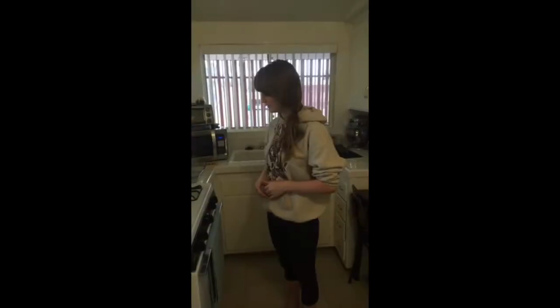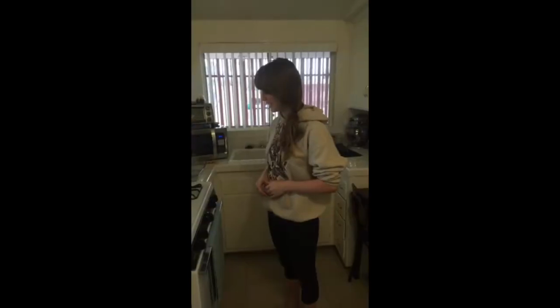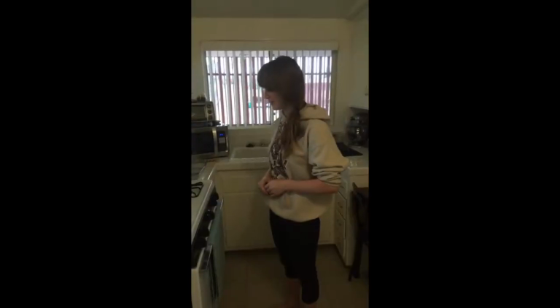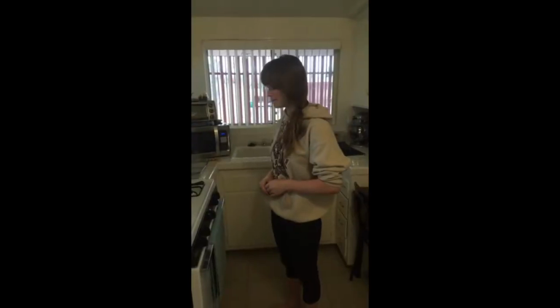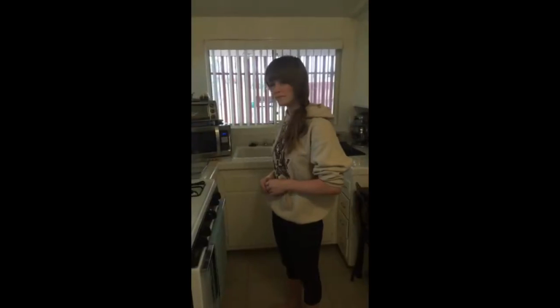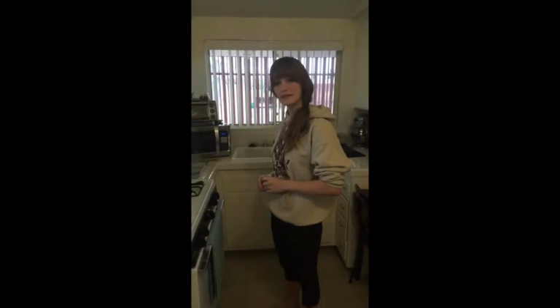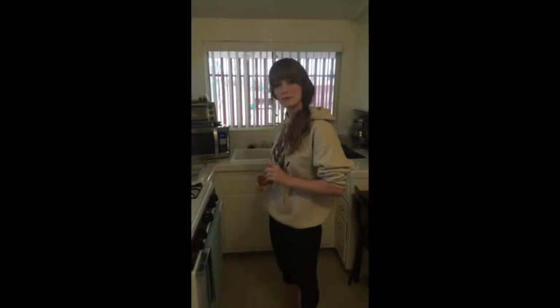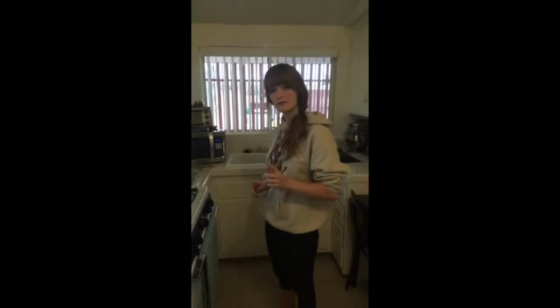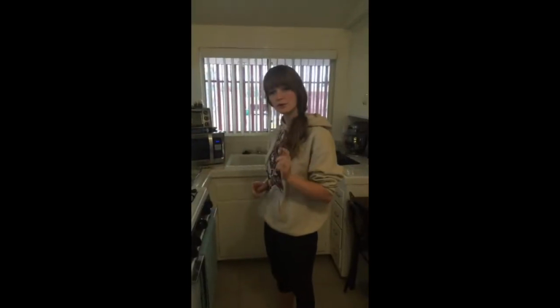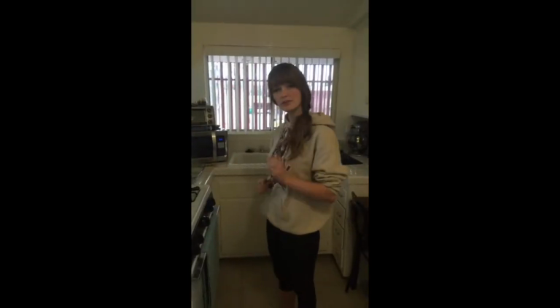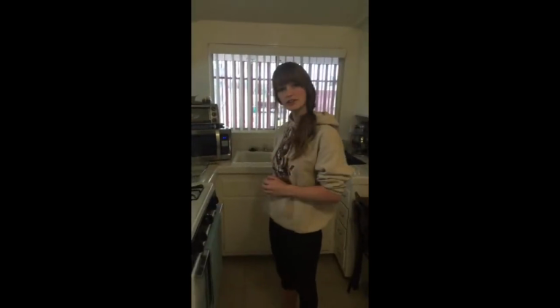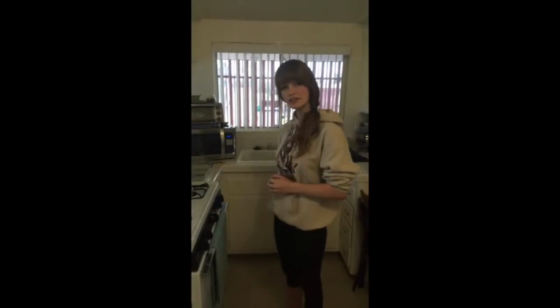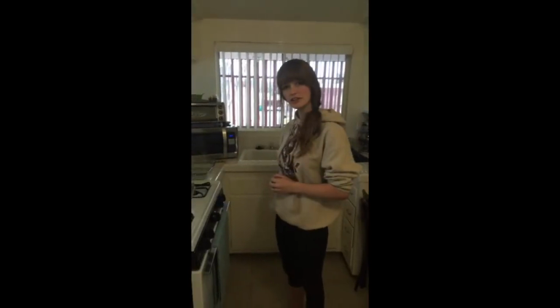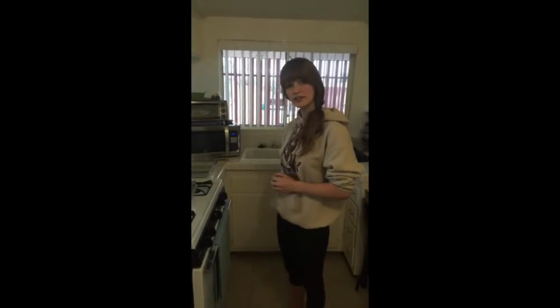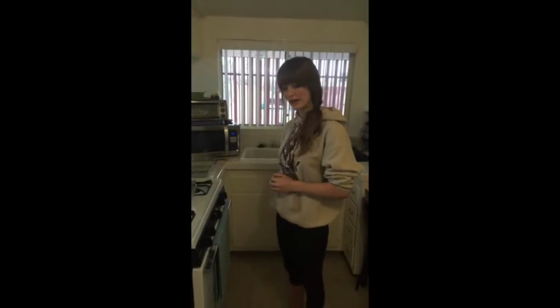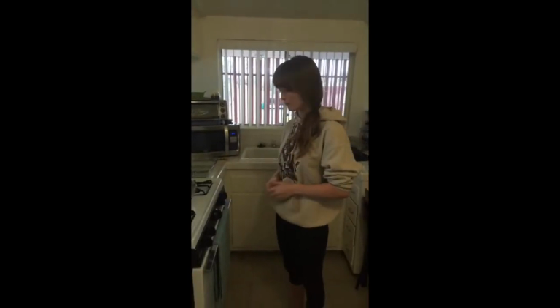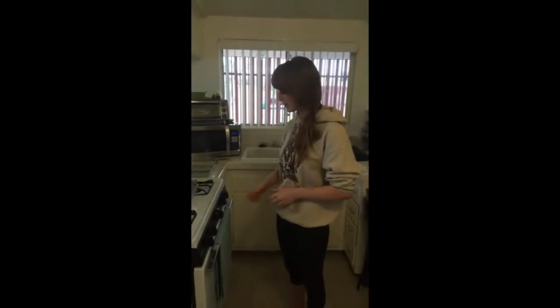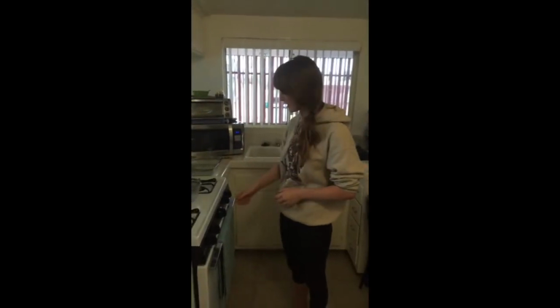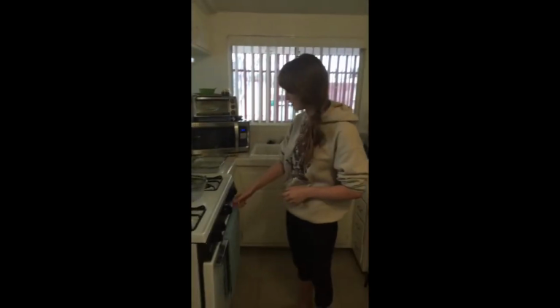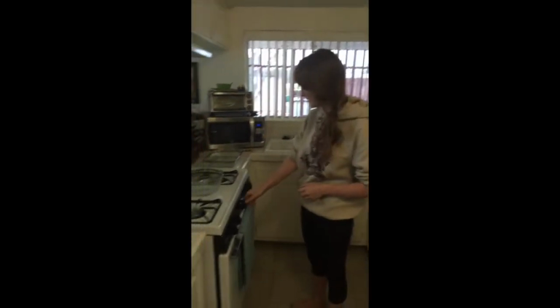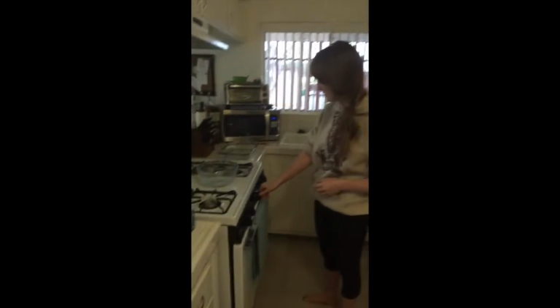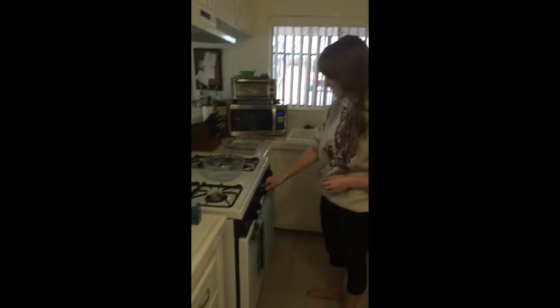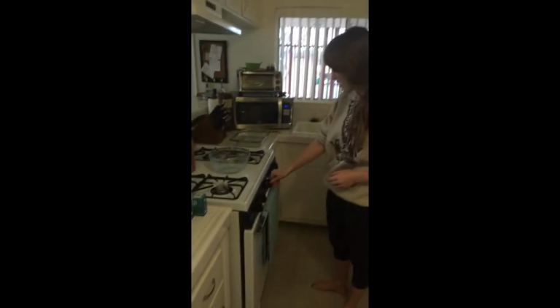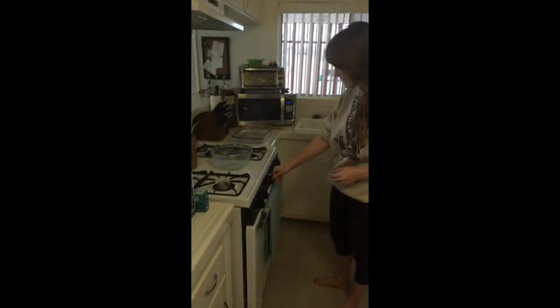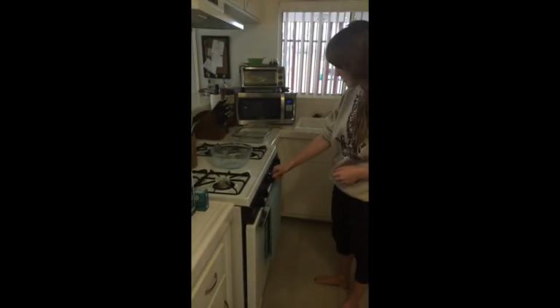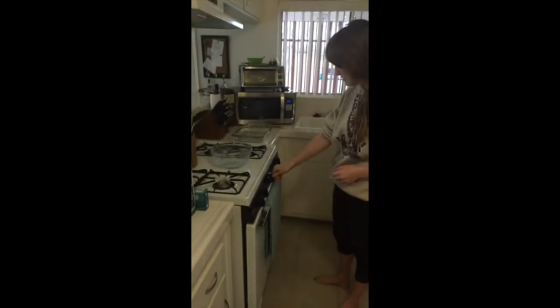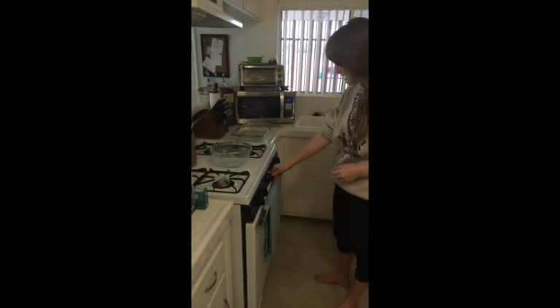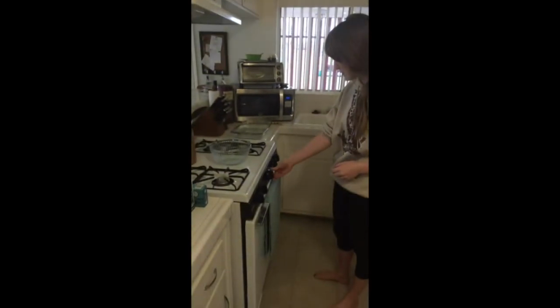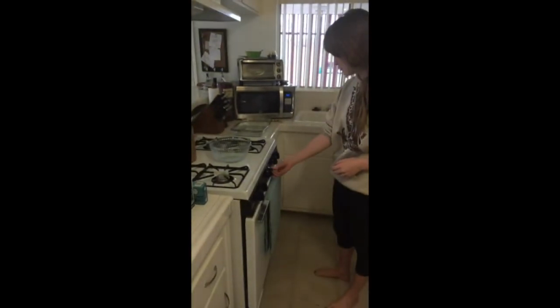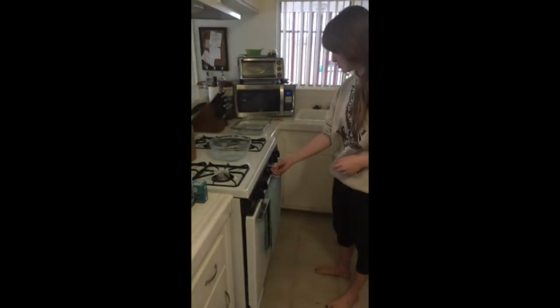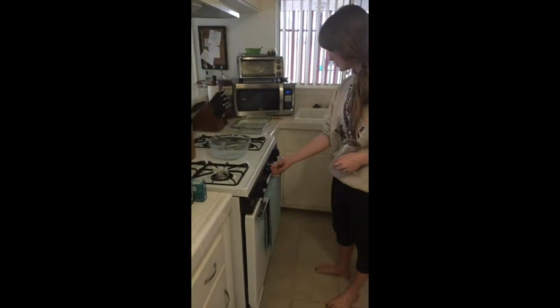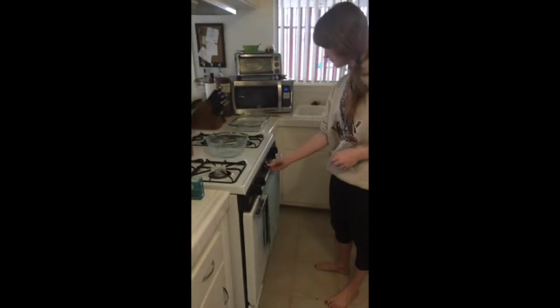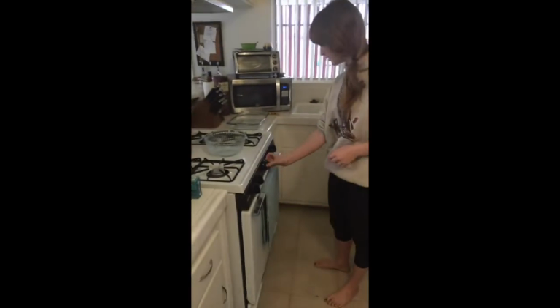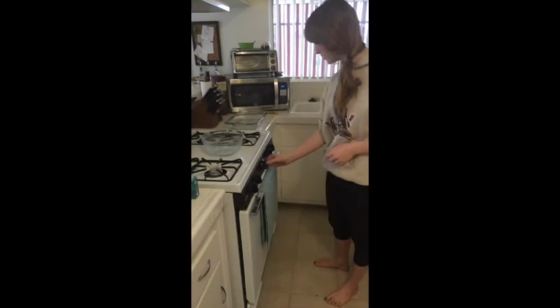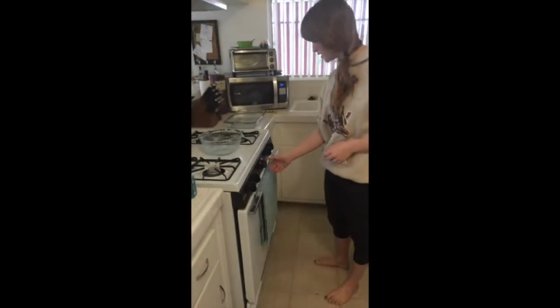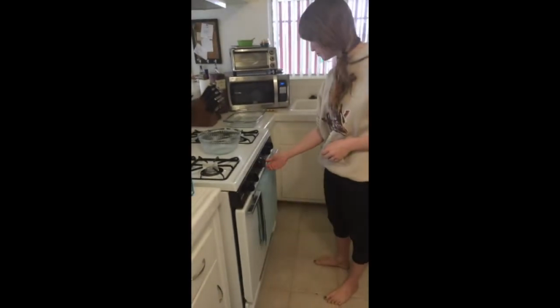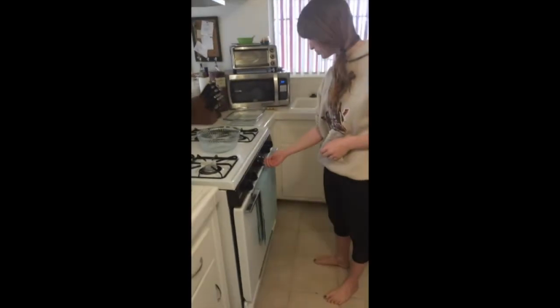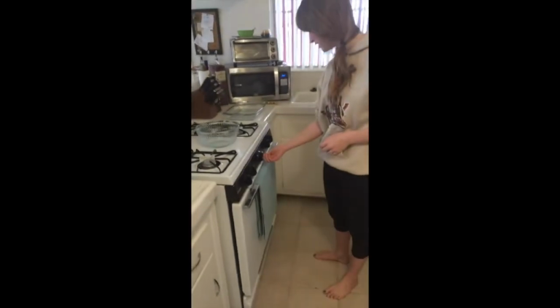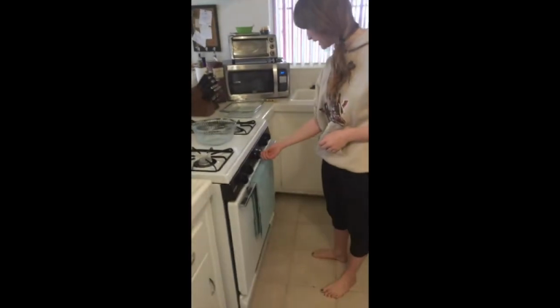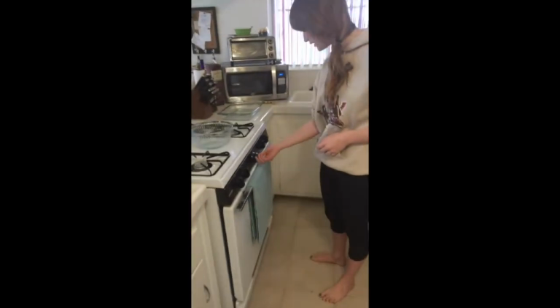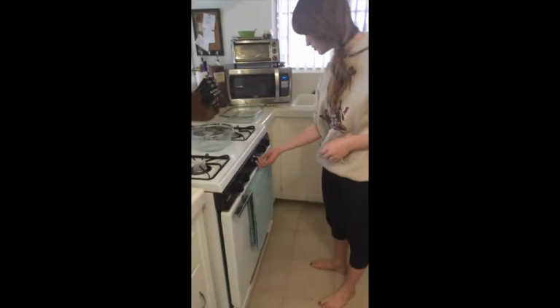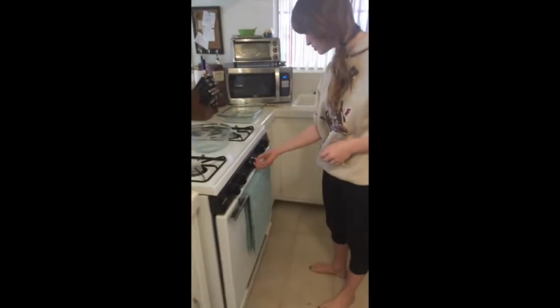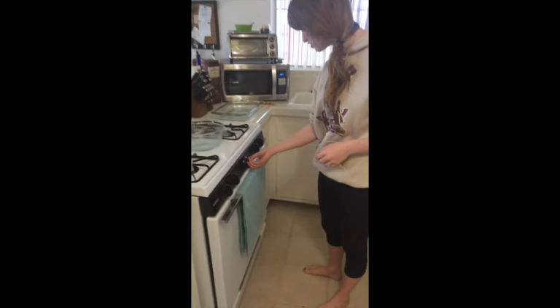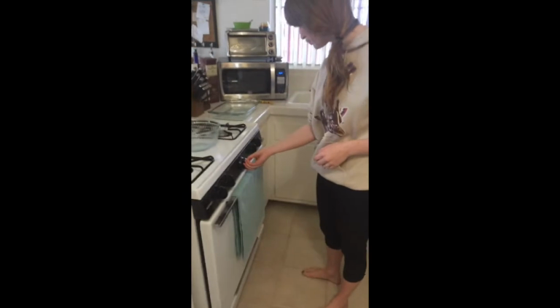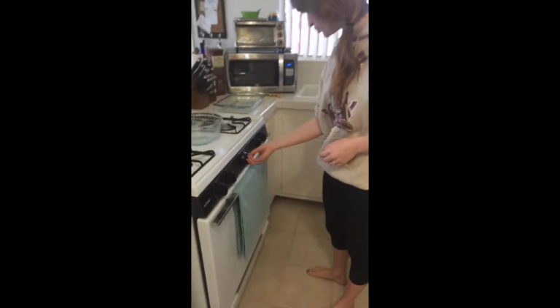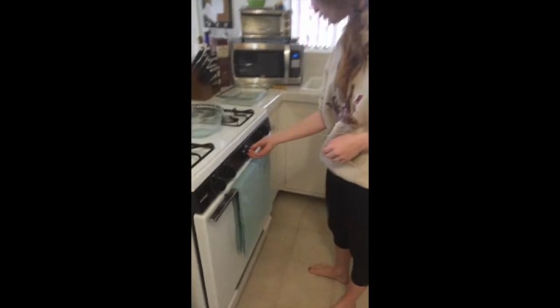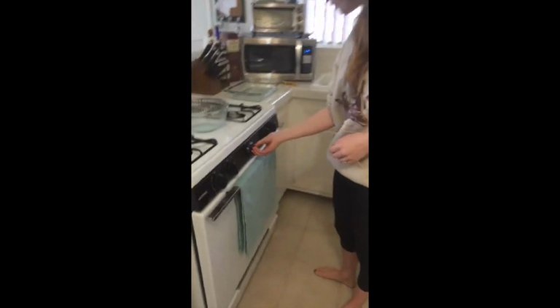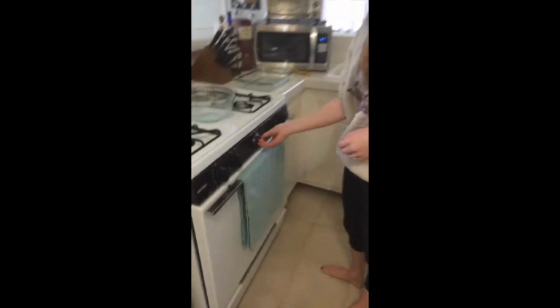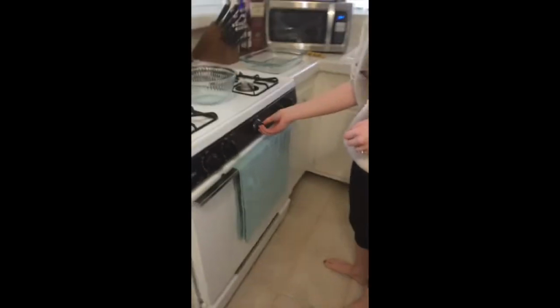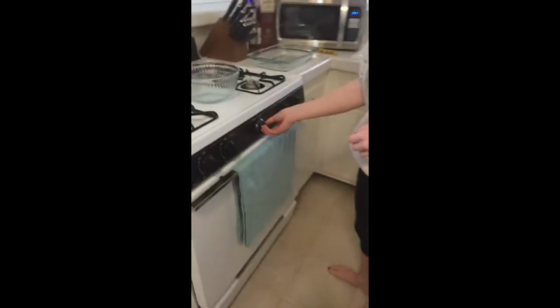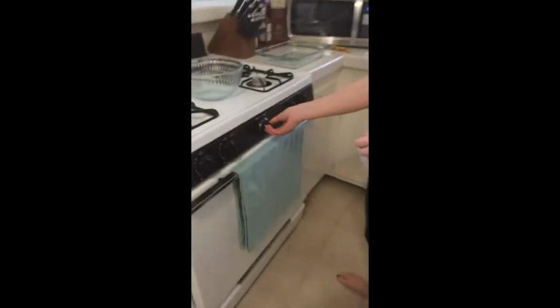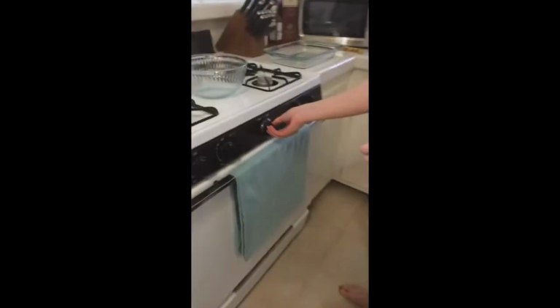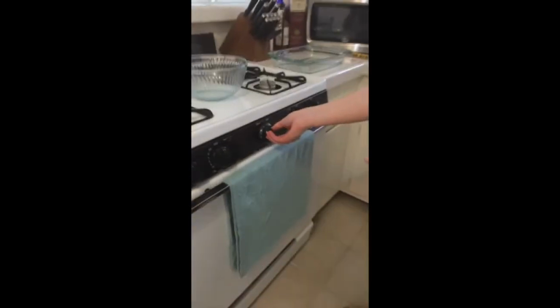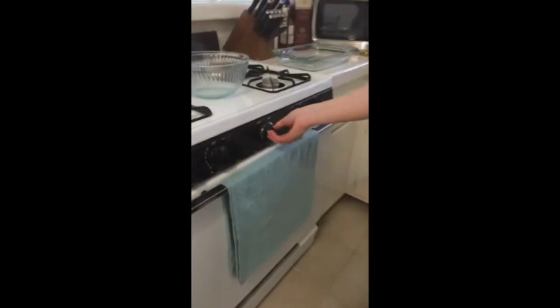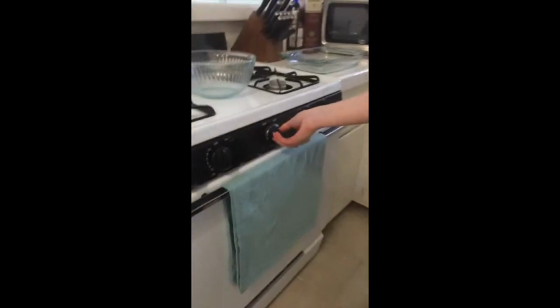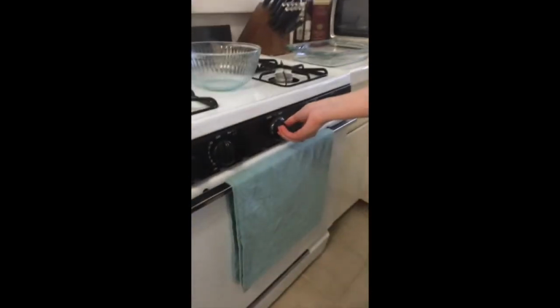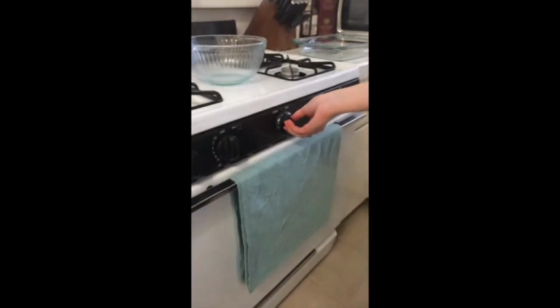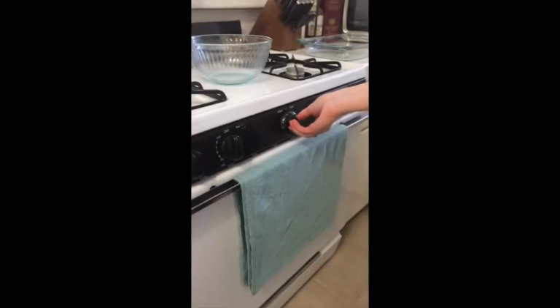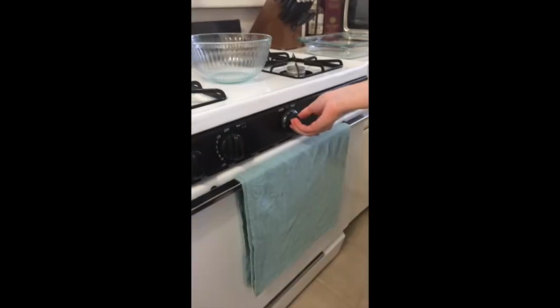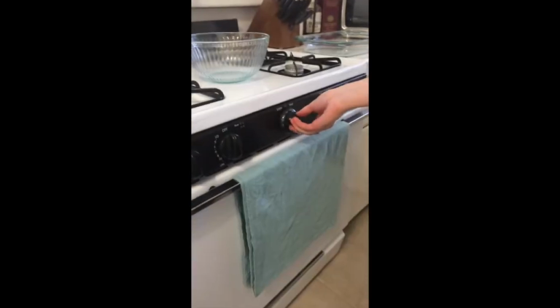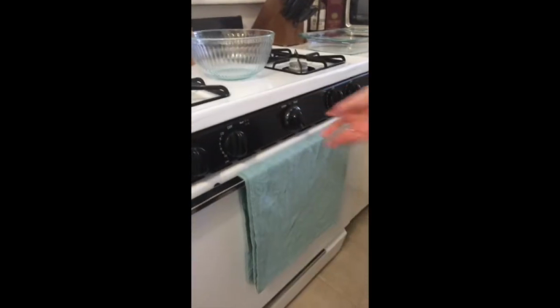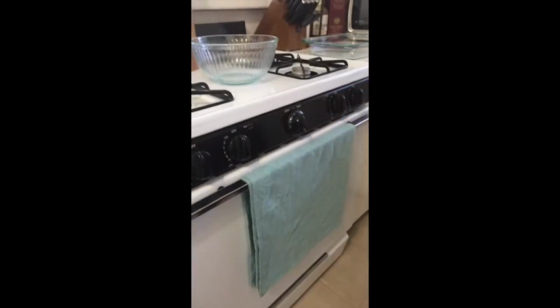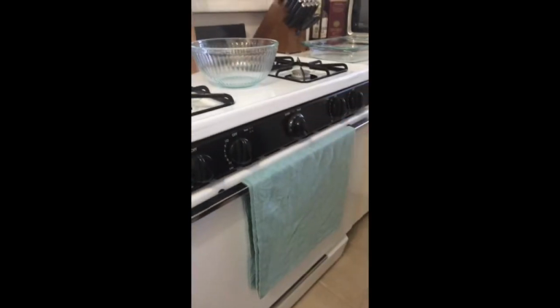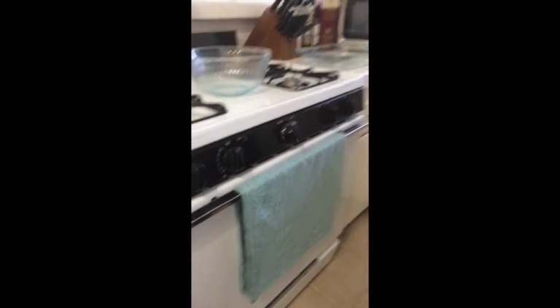Okay, now before we start cooking, we're going to set the oven temperature — preheat it to 400 degrees.